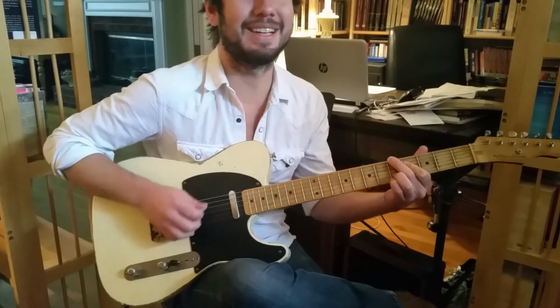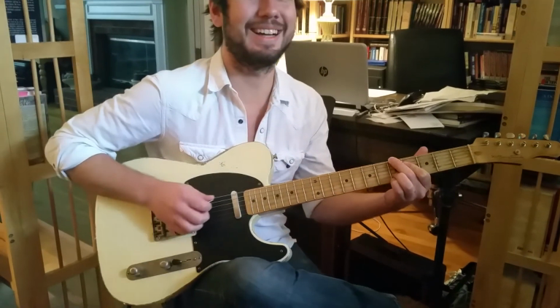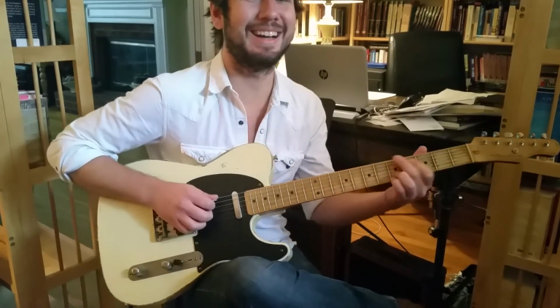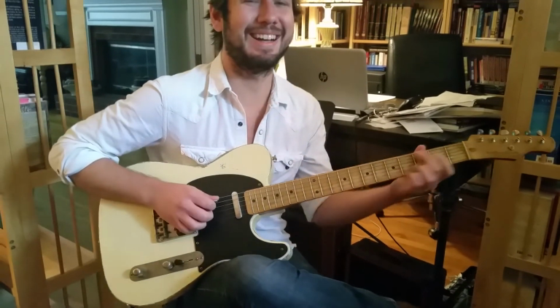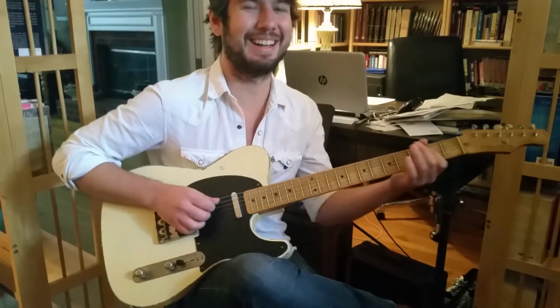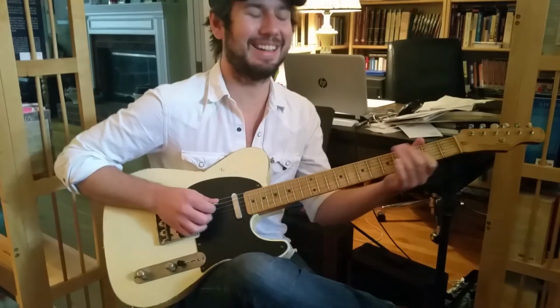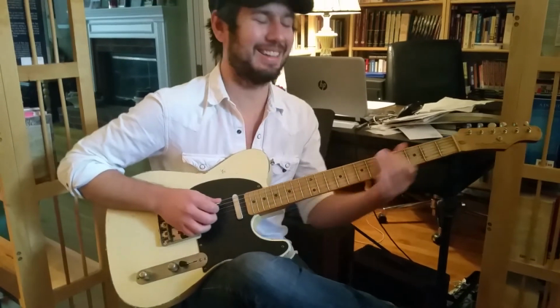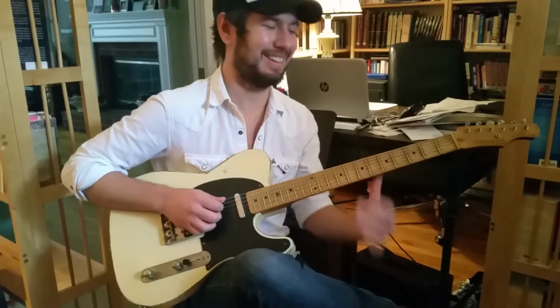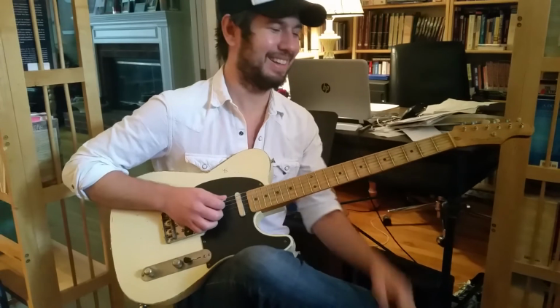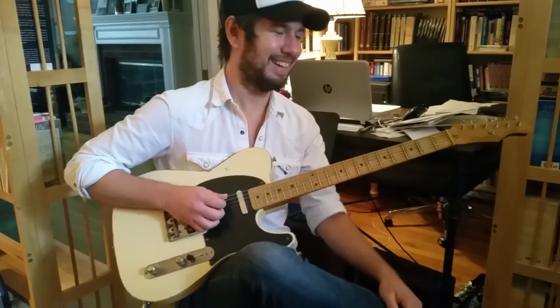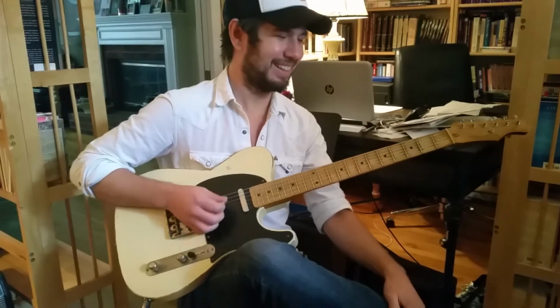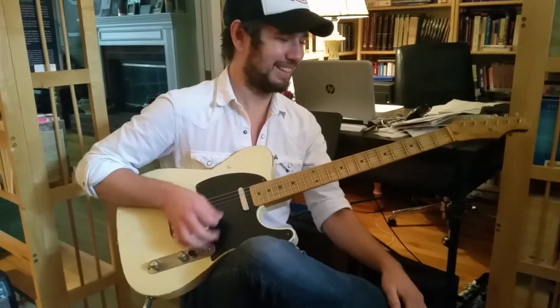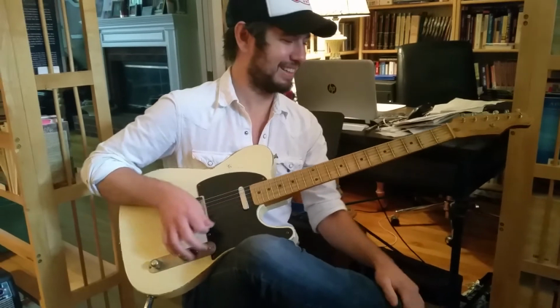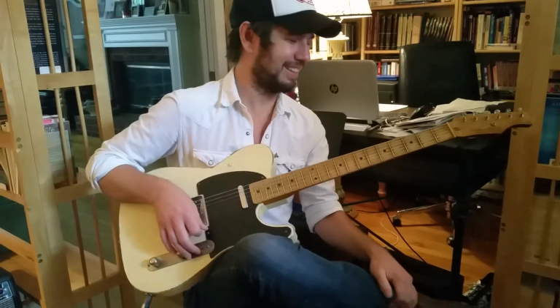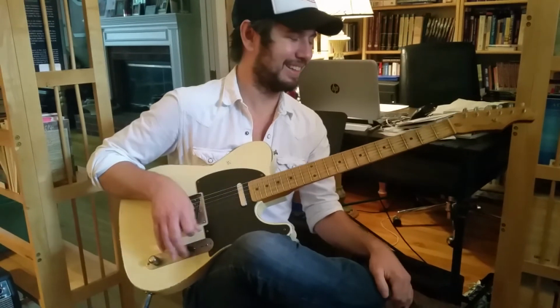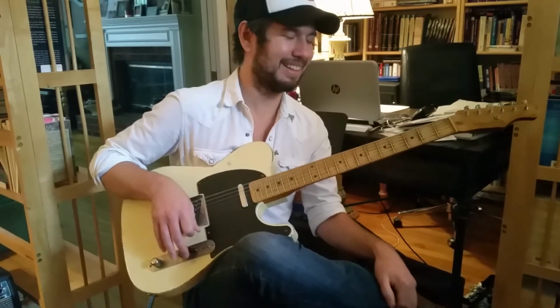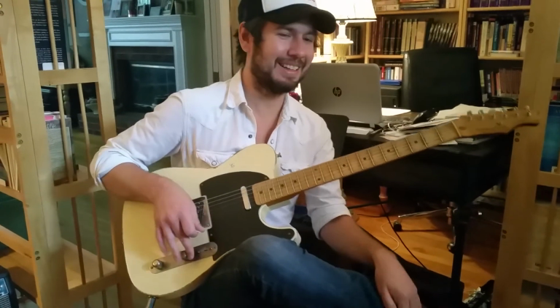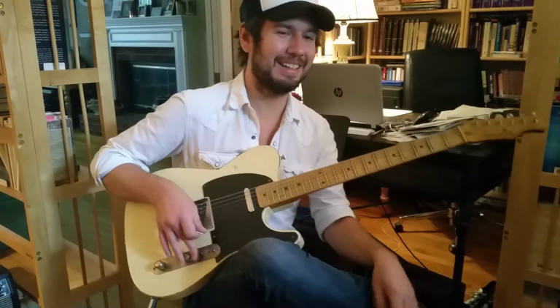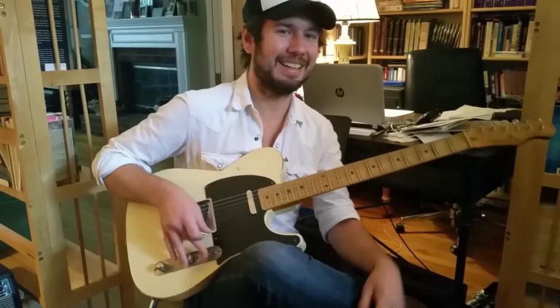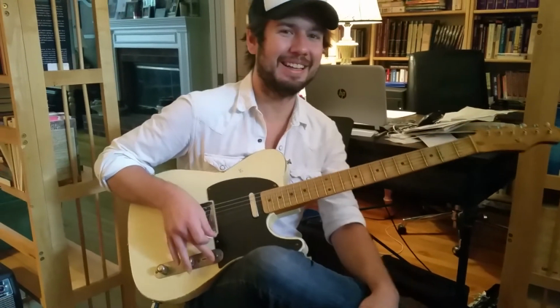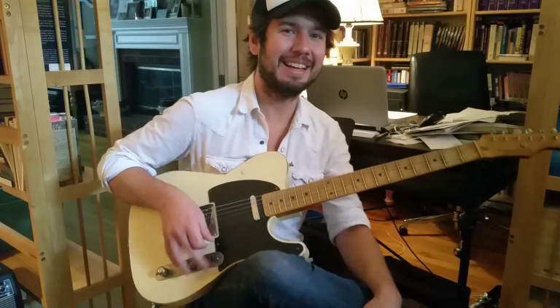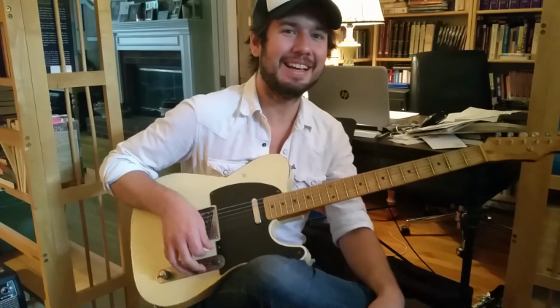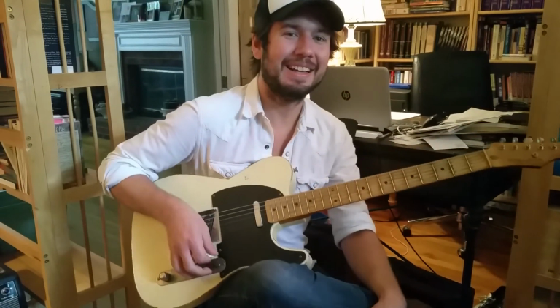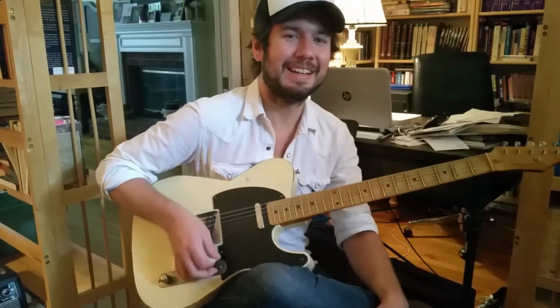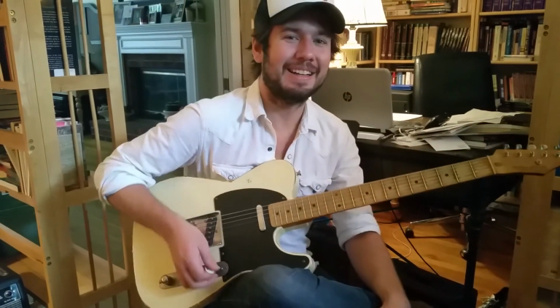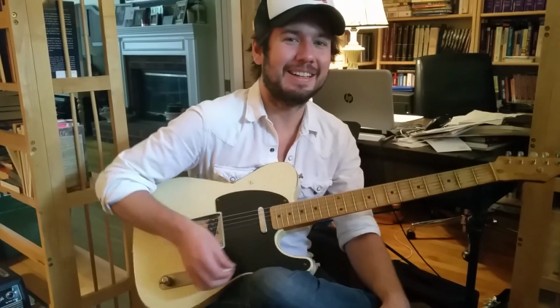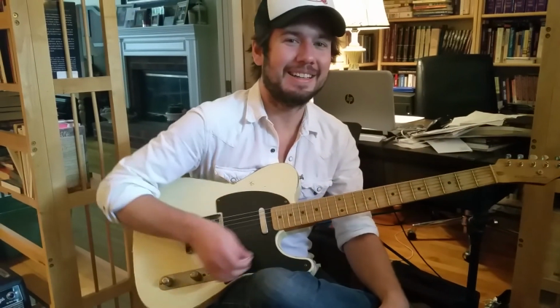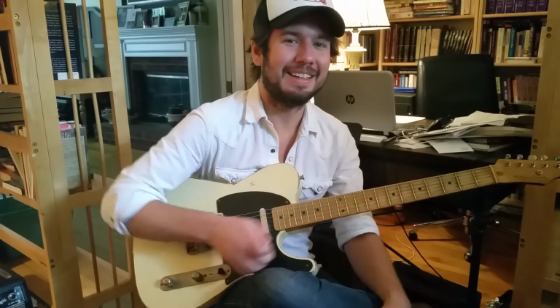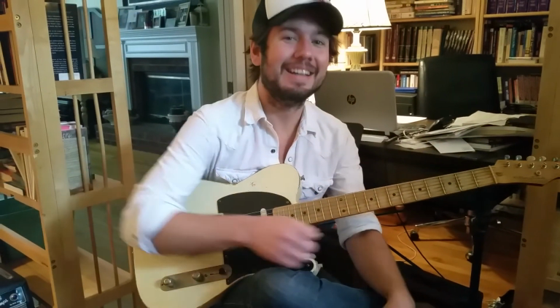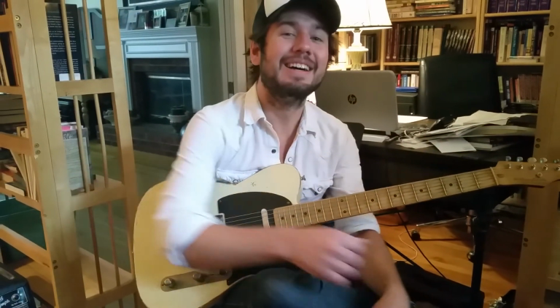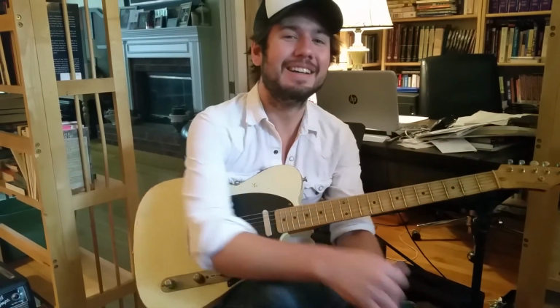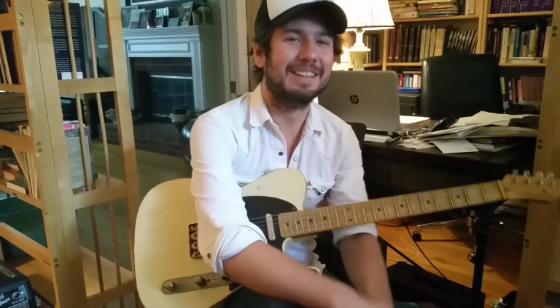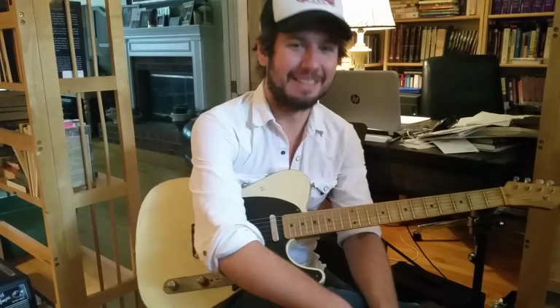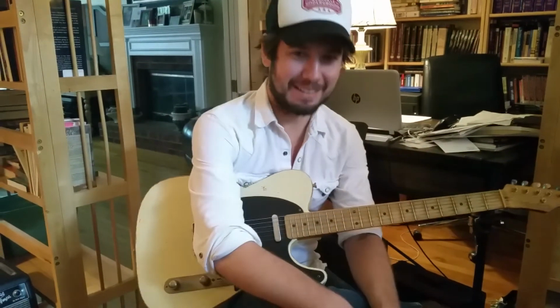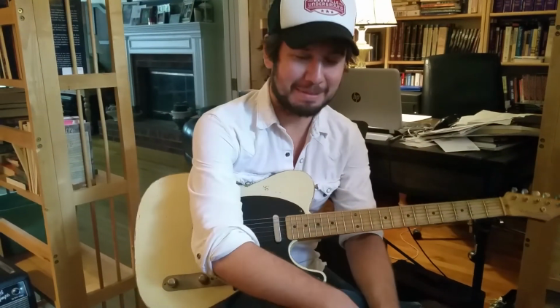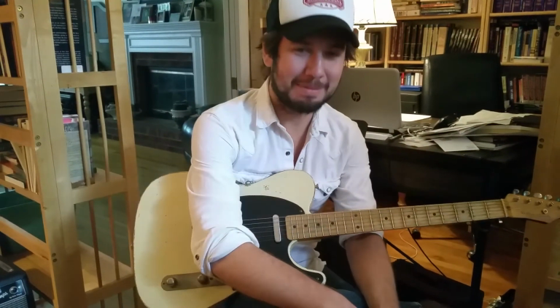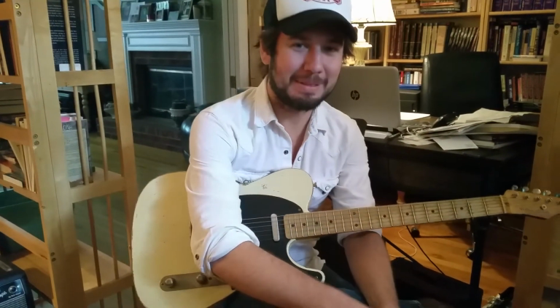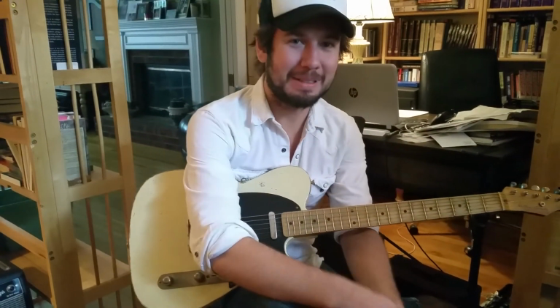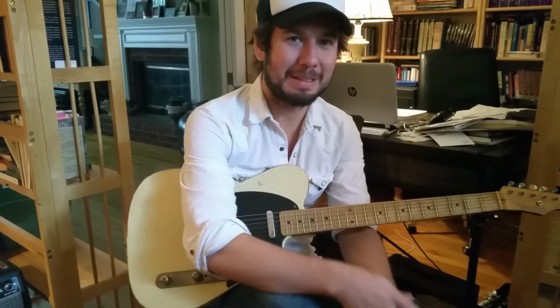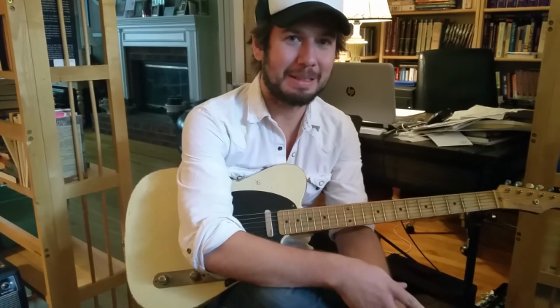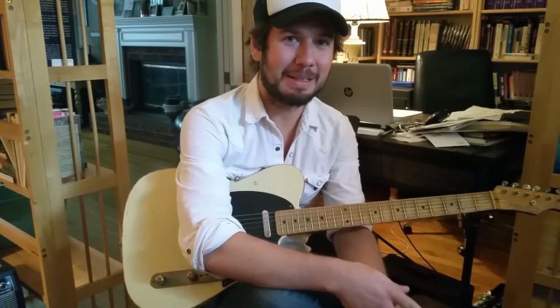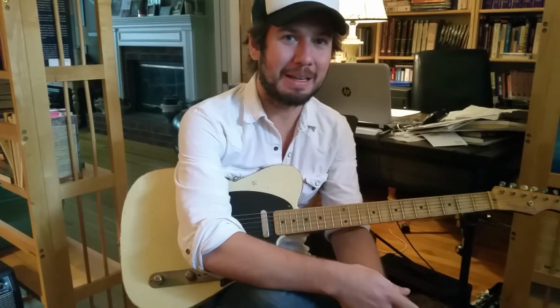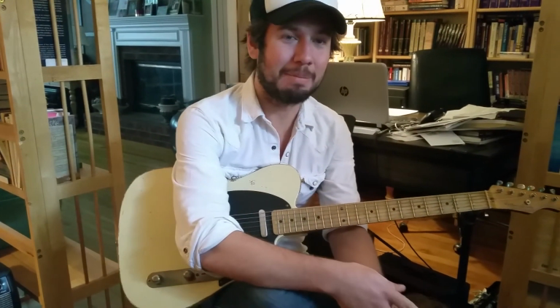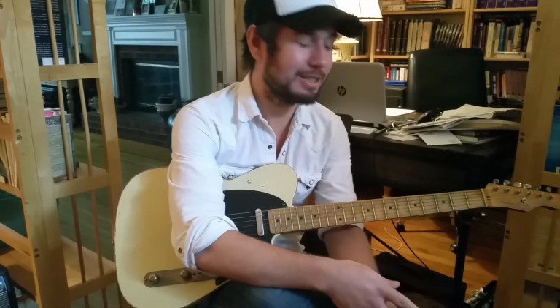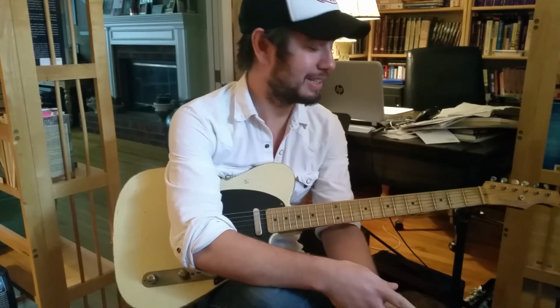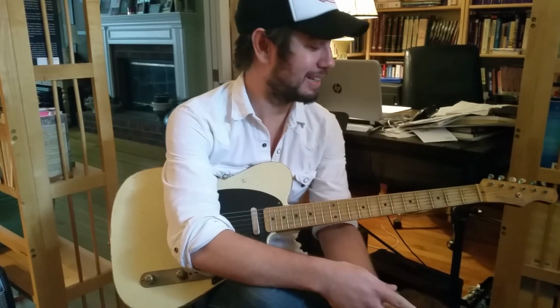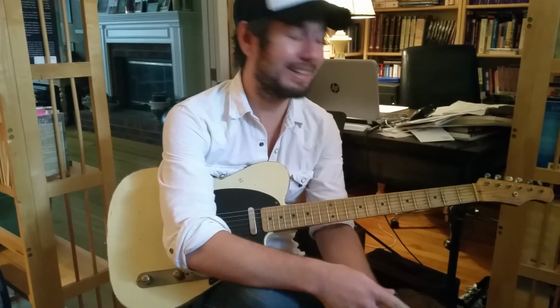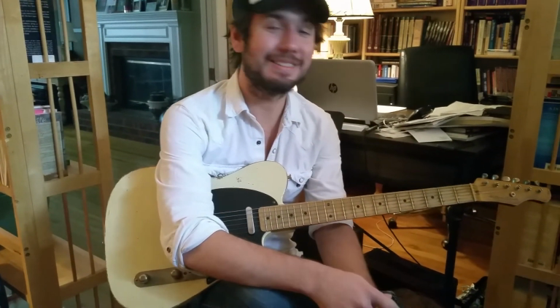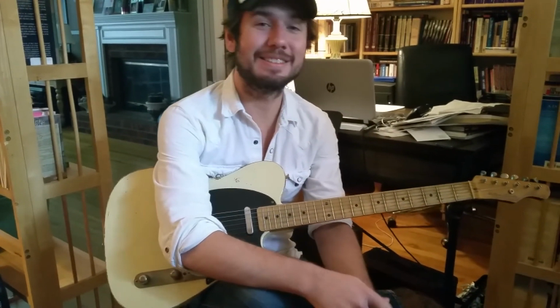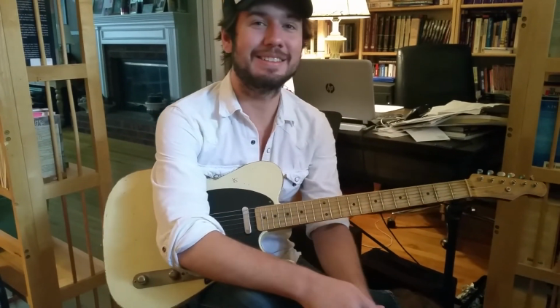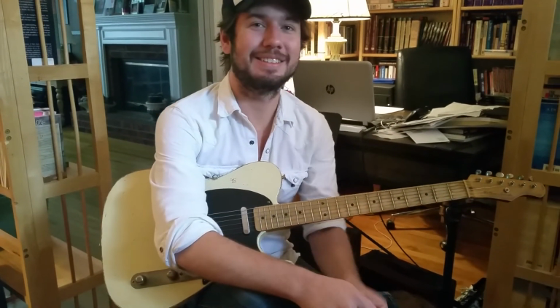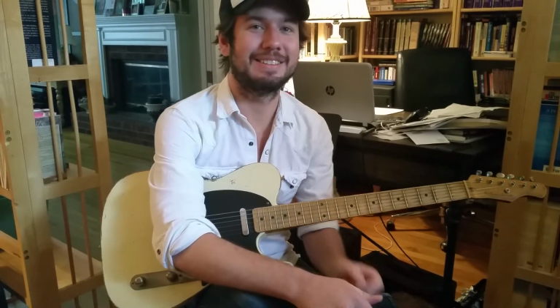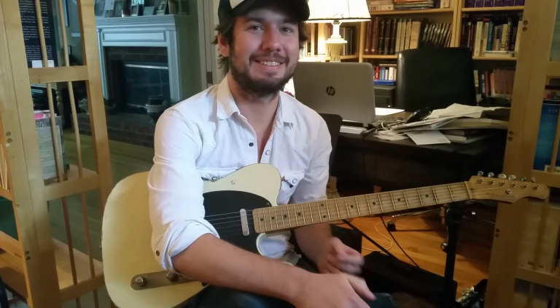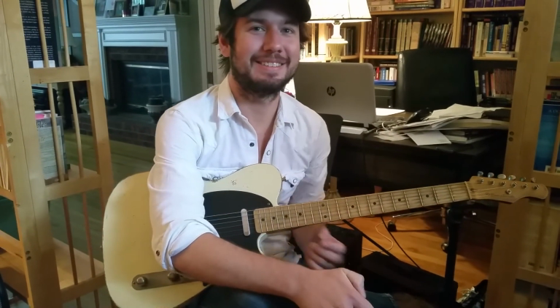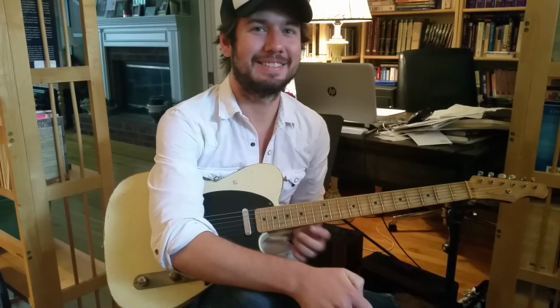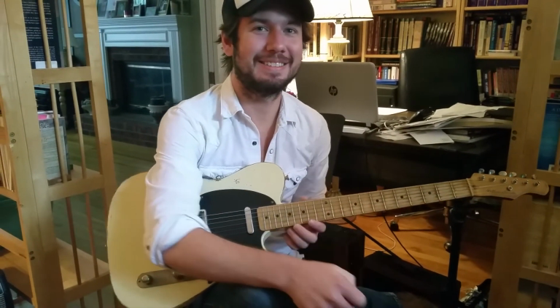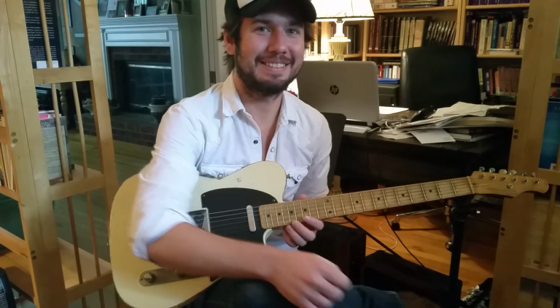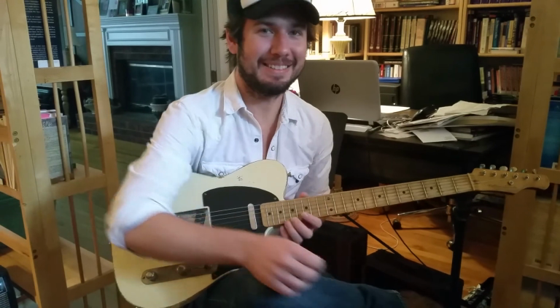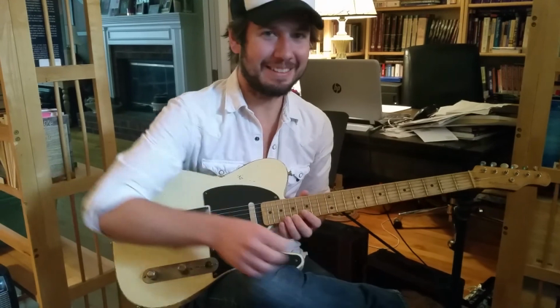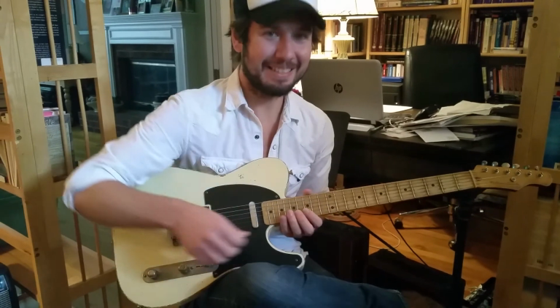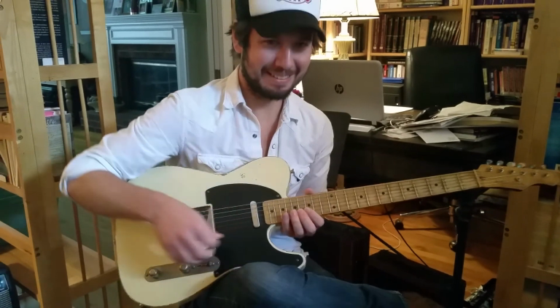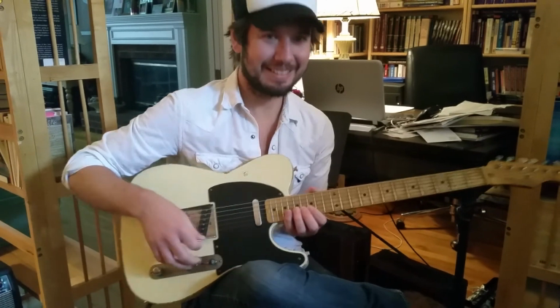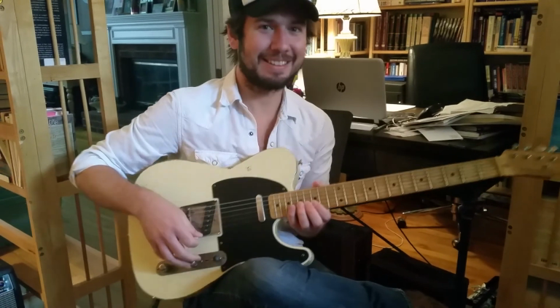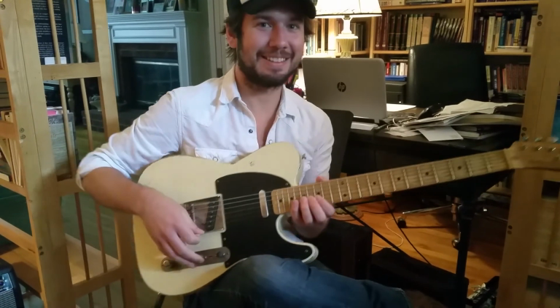Awesome, that is awesome. Well, thank you, brother. I really appreciate you taking the time out to visit. I appreciate it, Kelton. Alright, brother. Take care now.